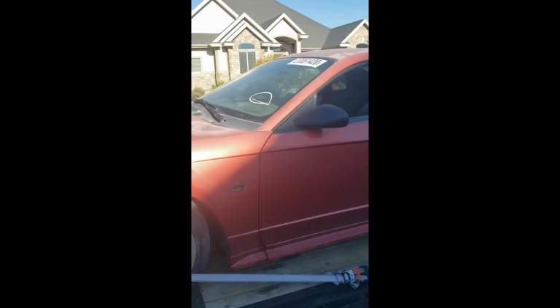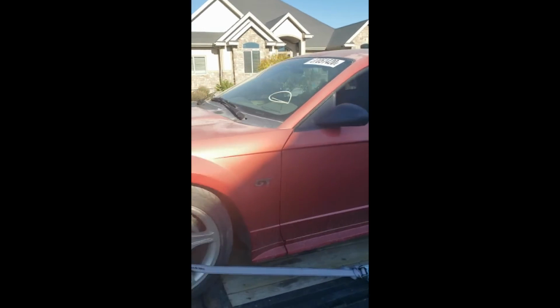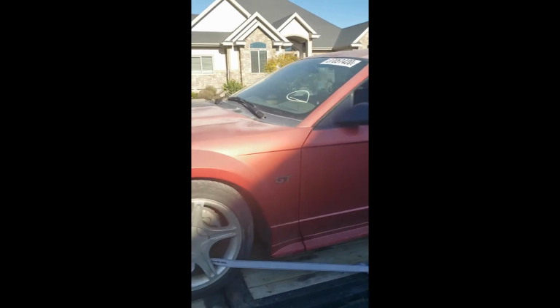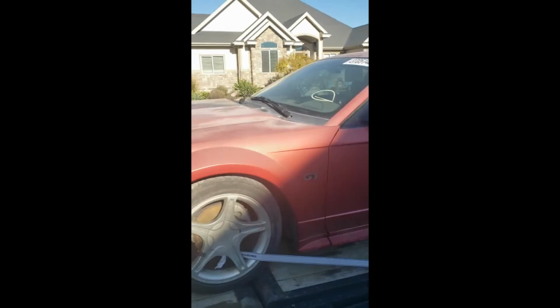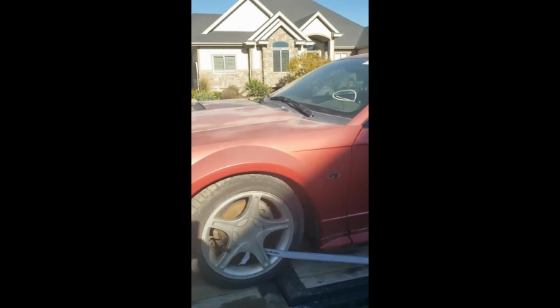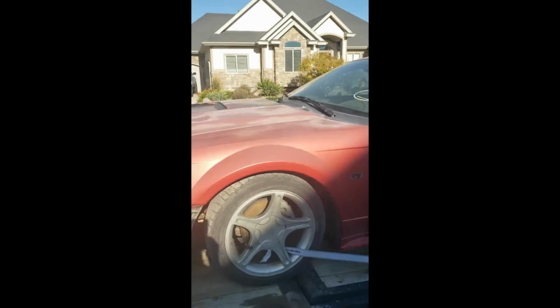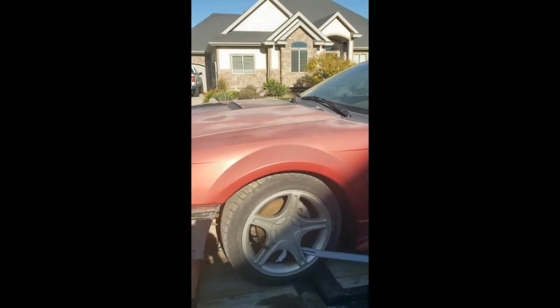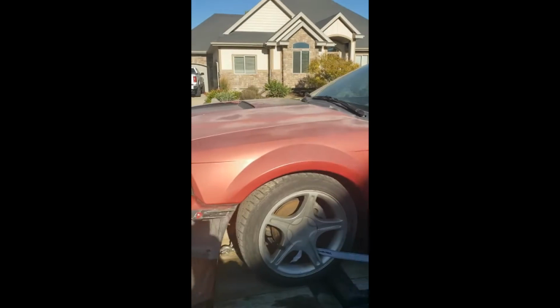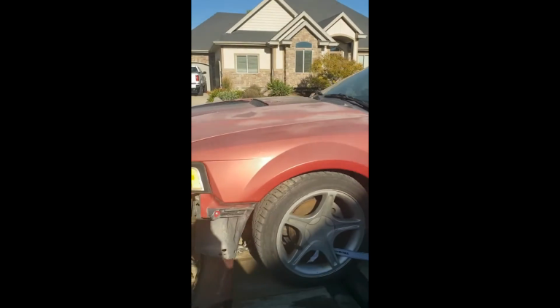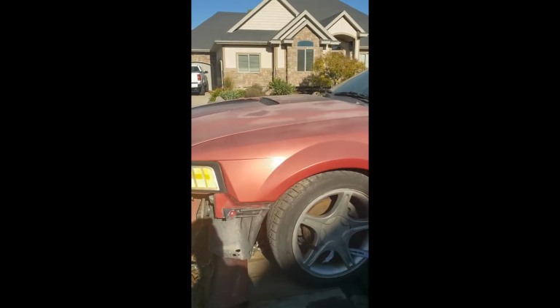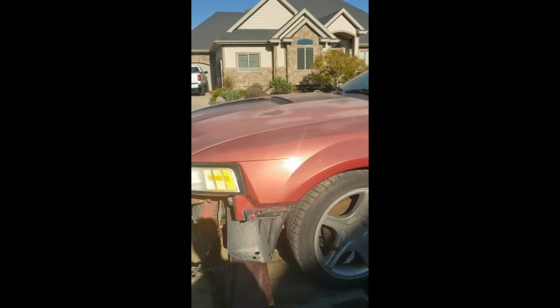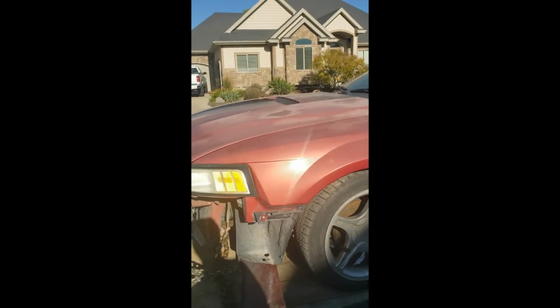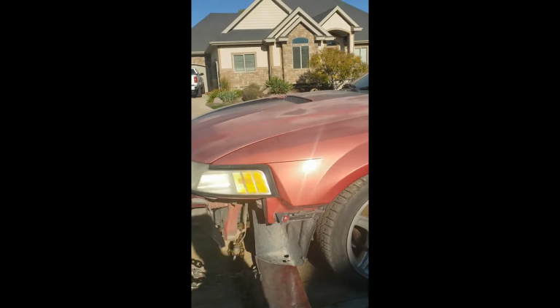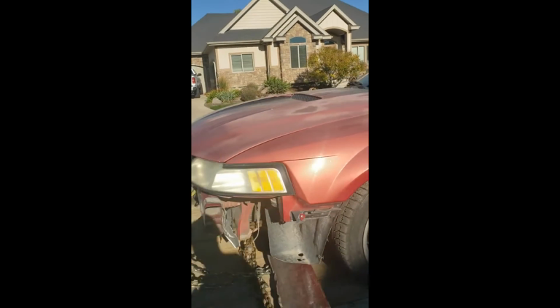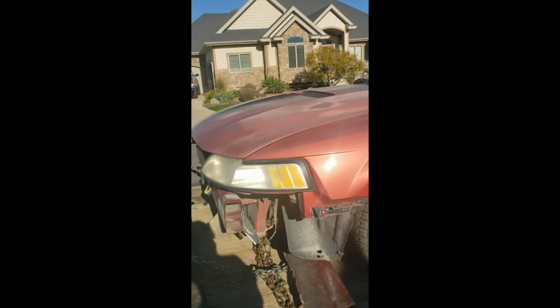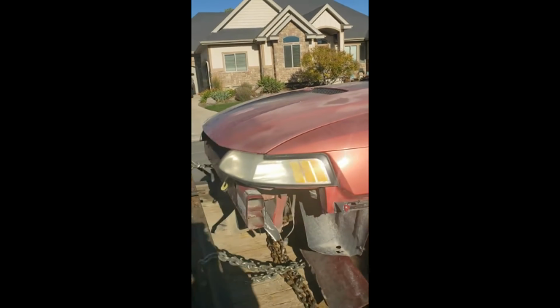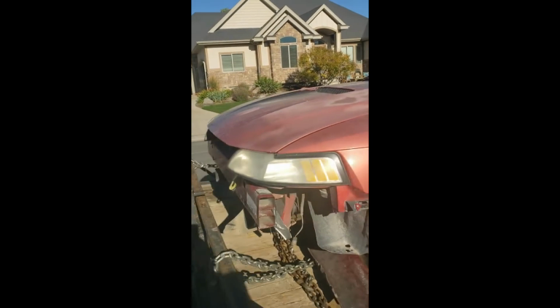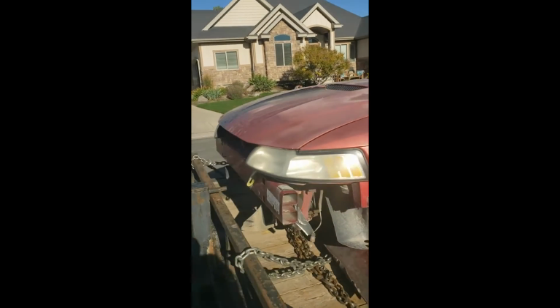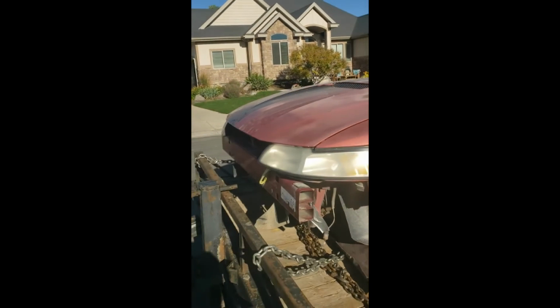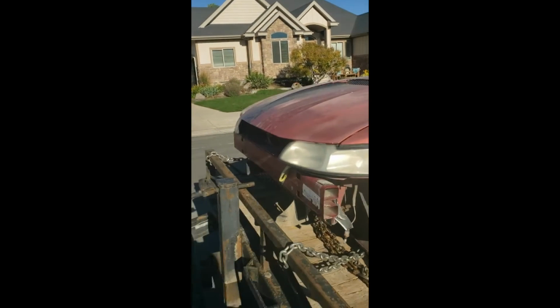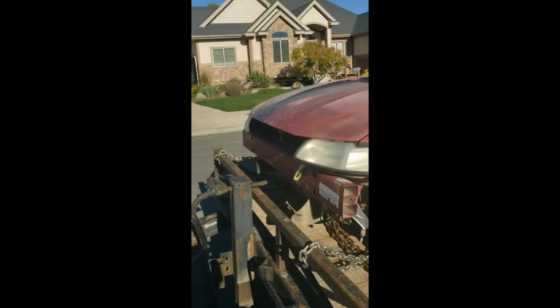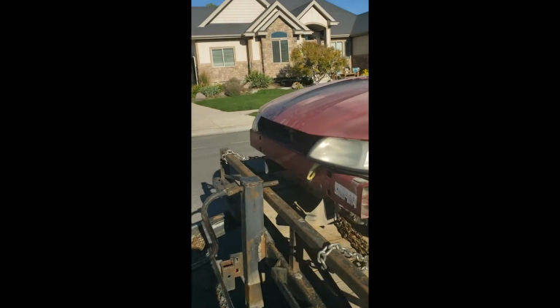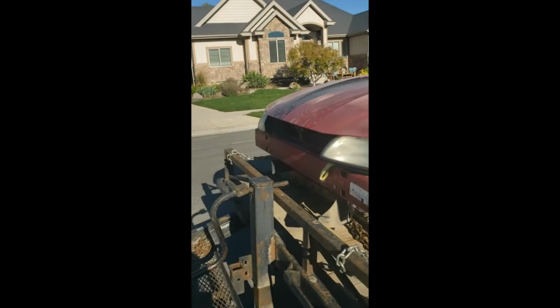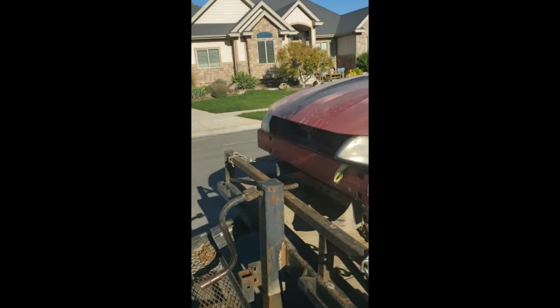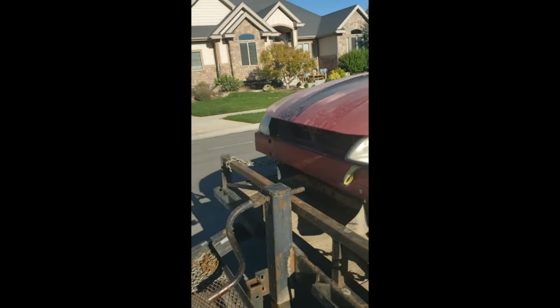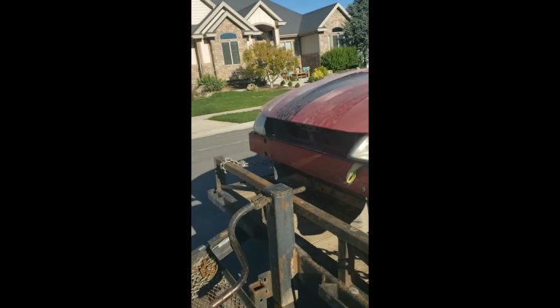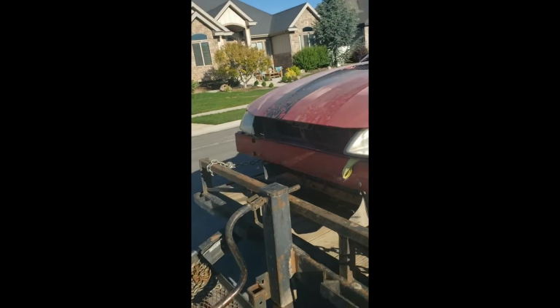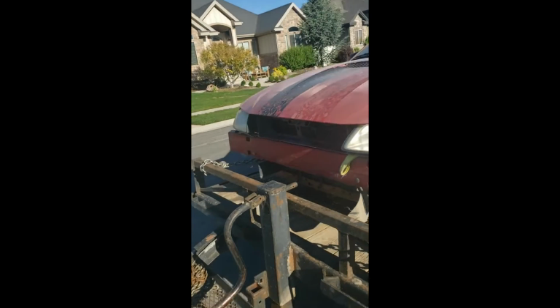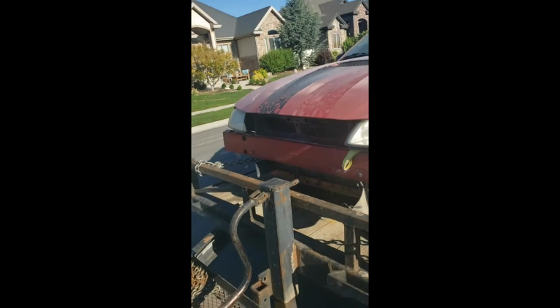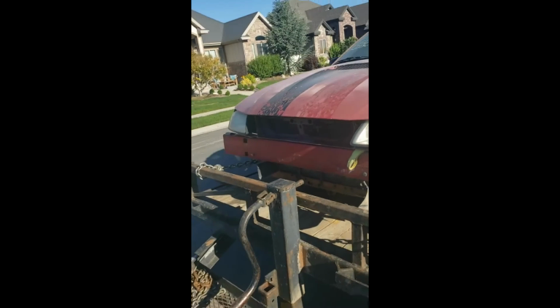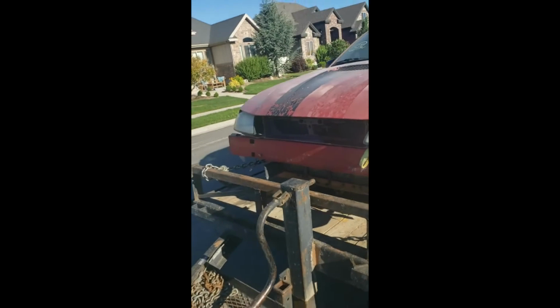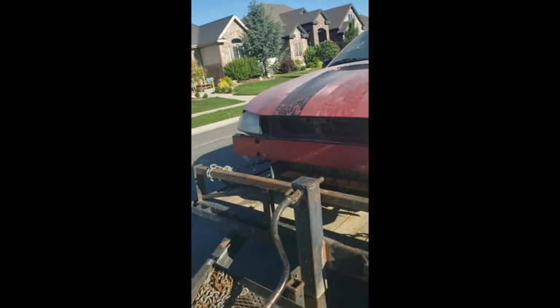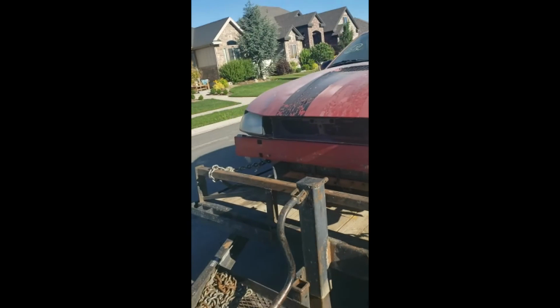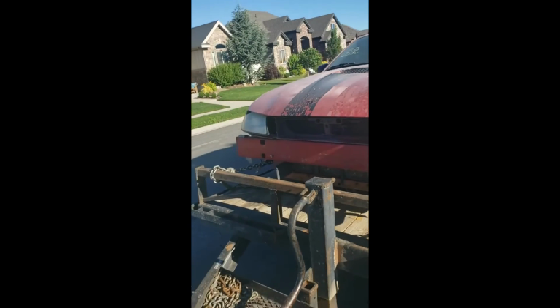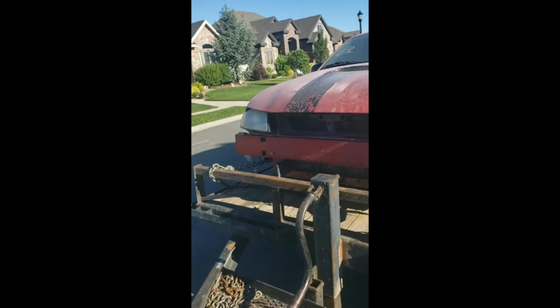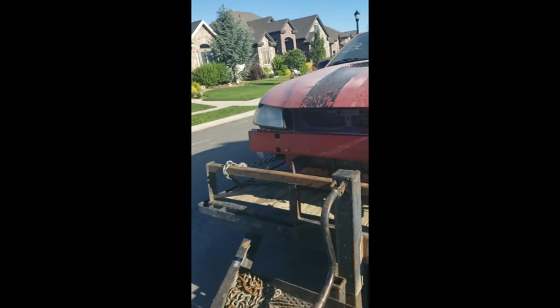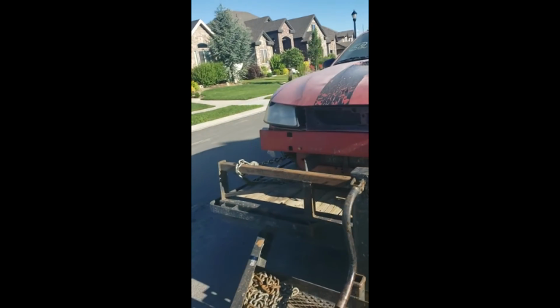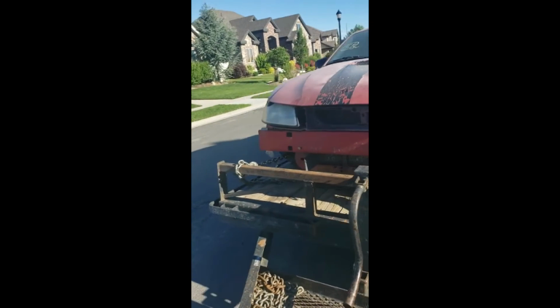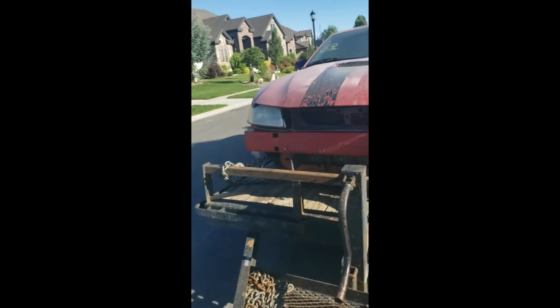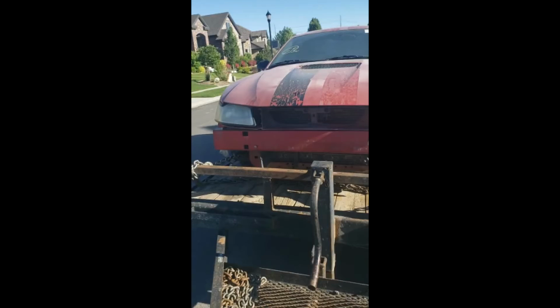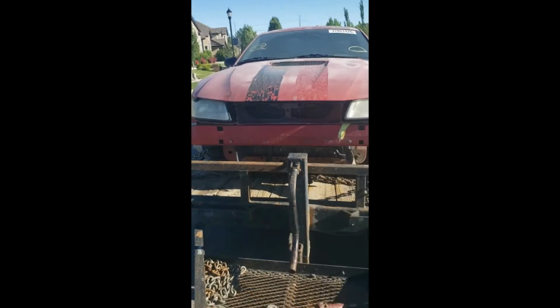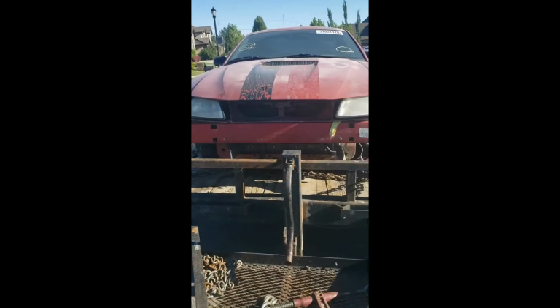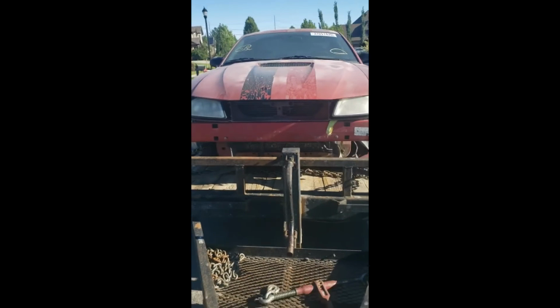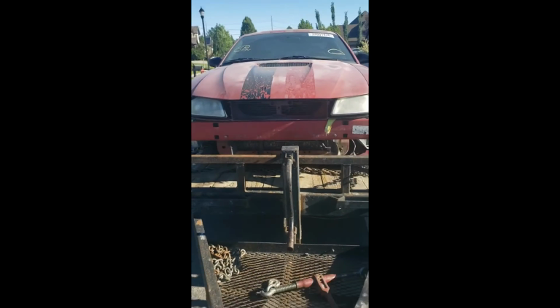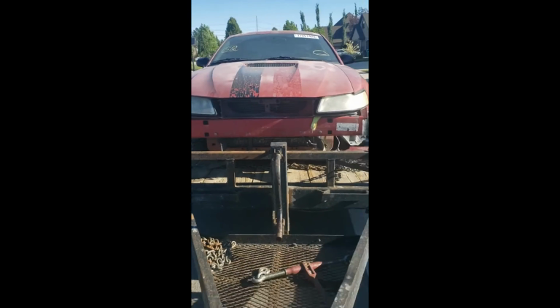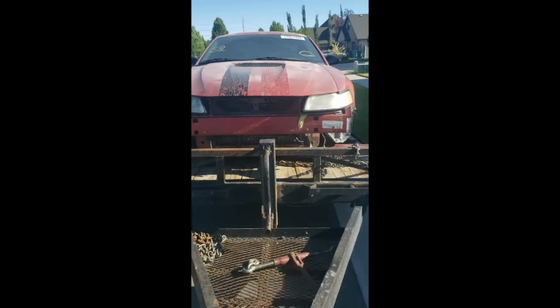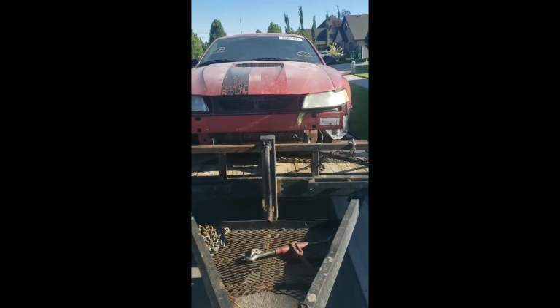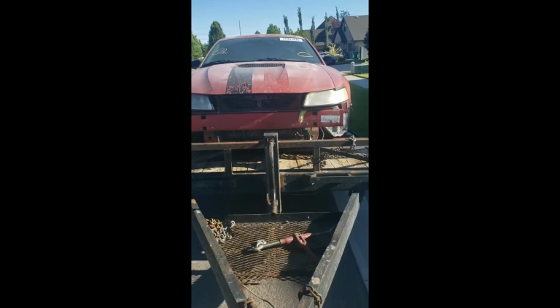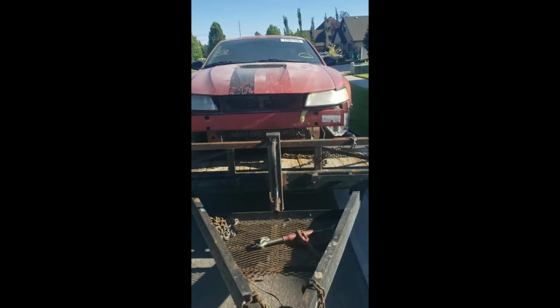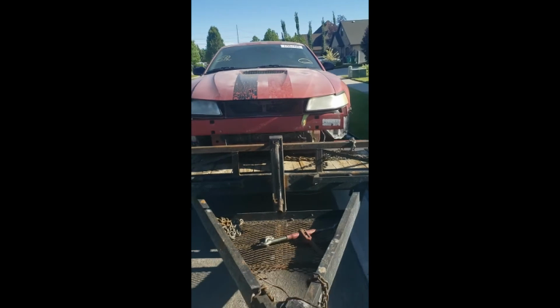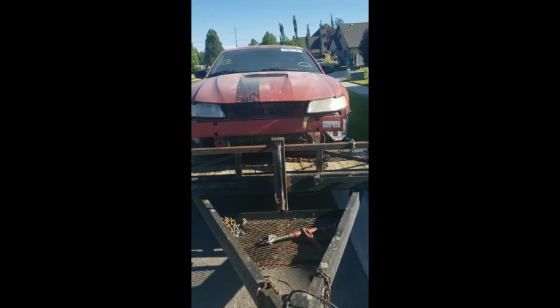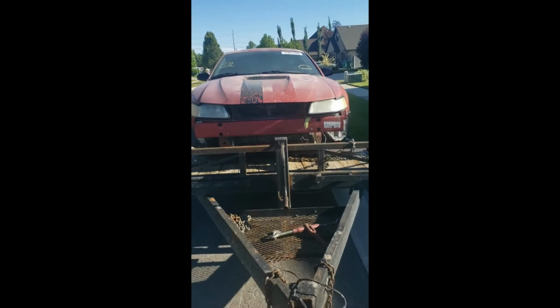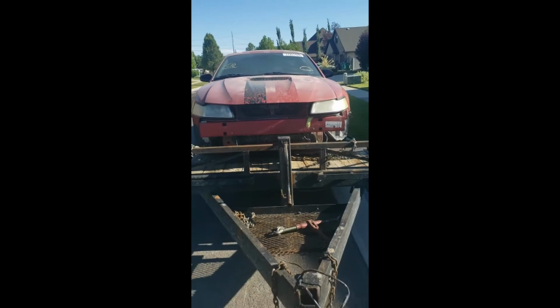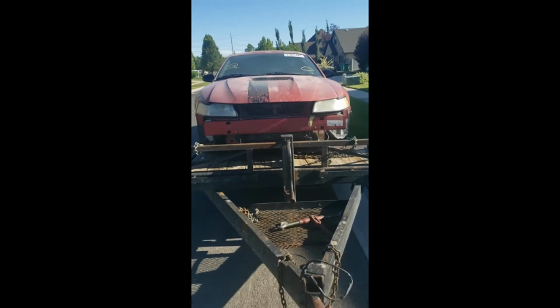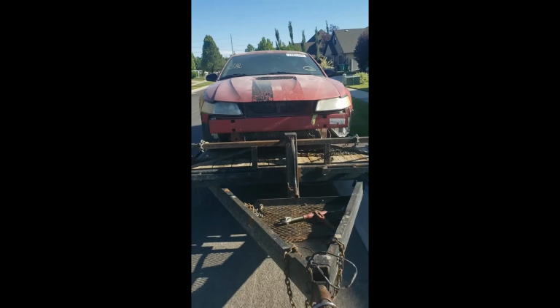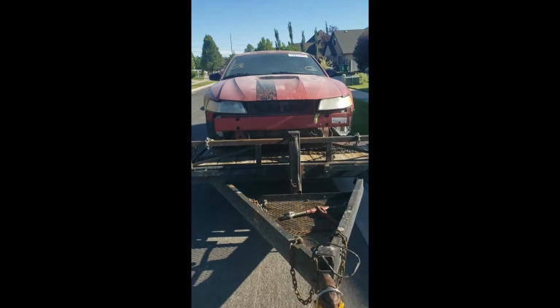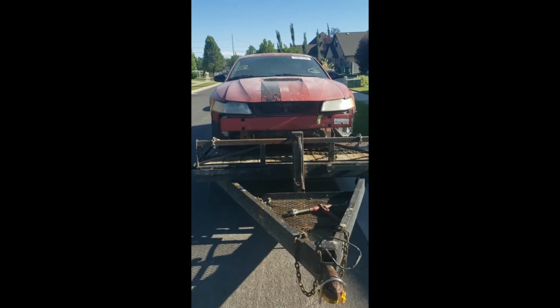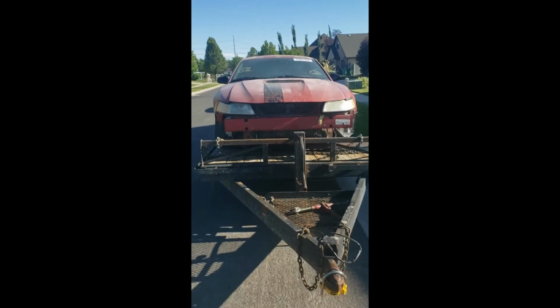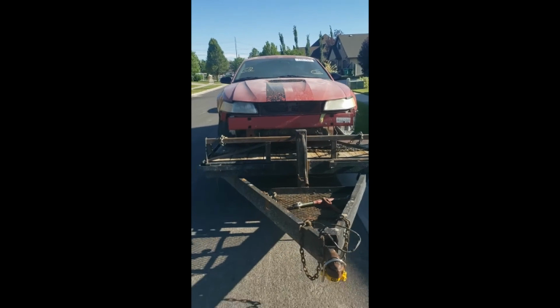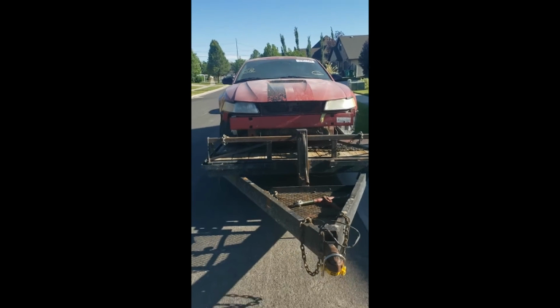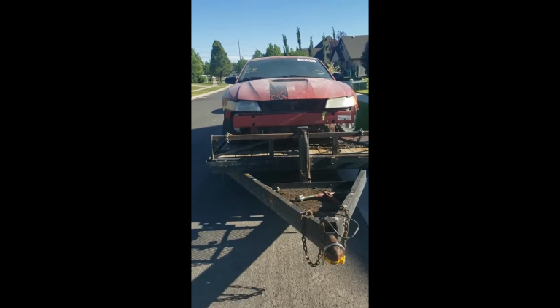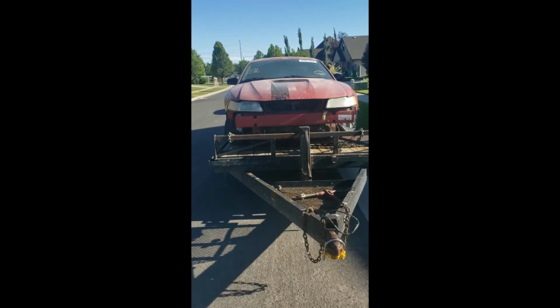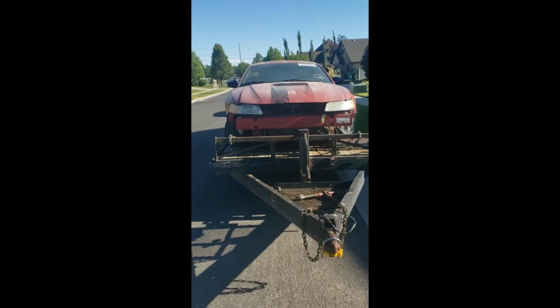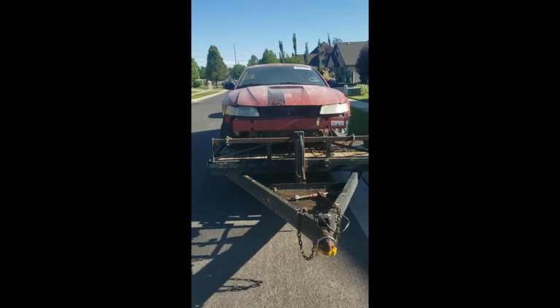The next segment will have some video with that as well. So there you go, guys. This is the start of a 24 Hours of Lemons campaign. We're going to build ourselves a lemon.